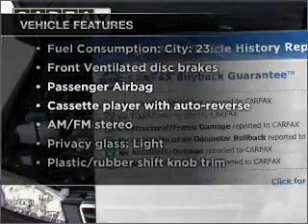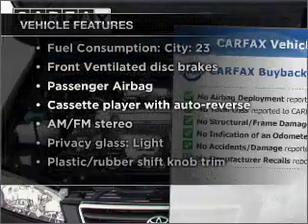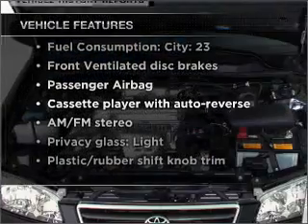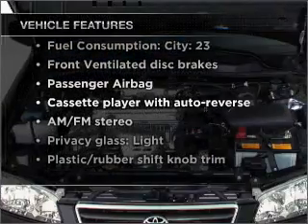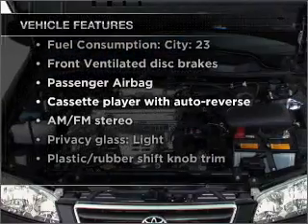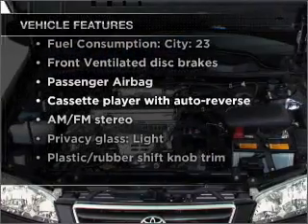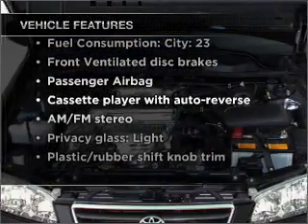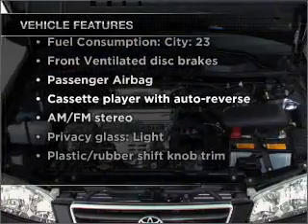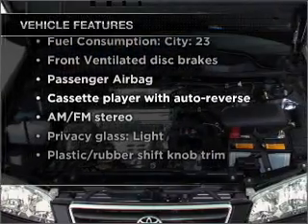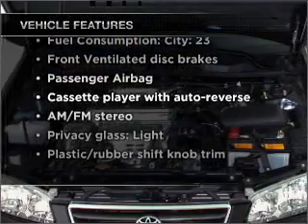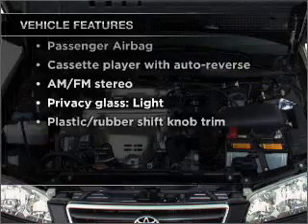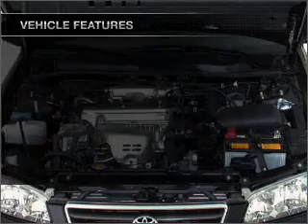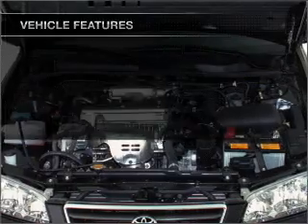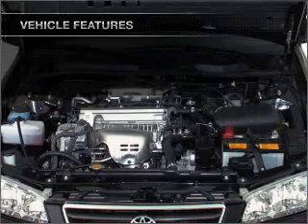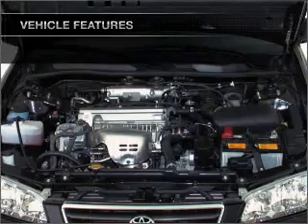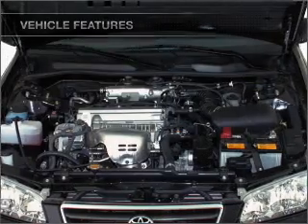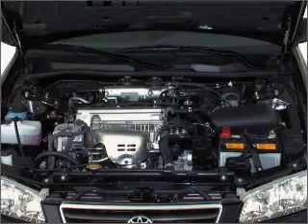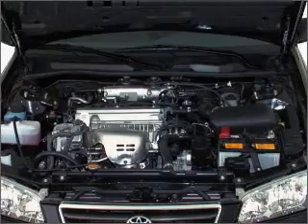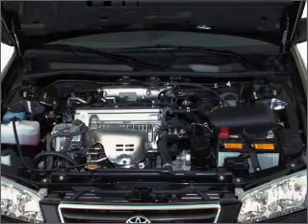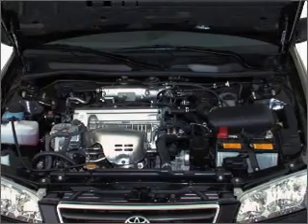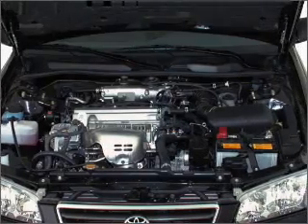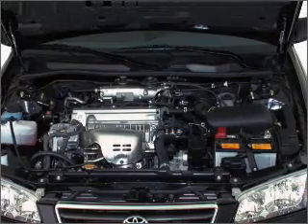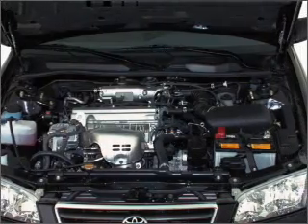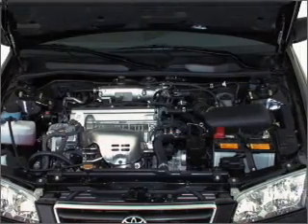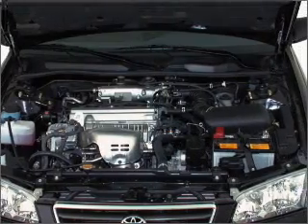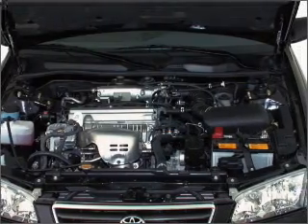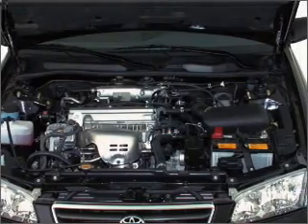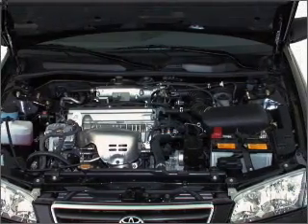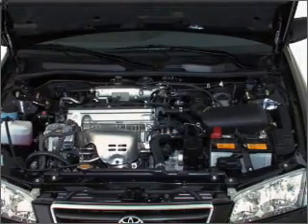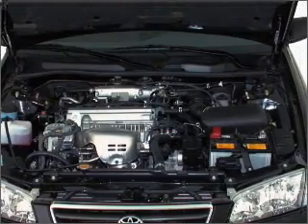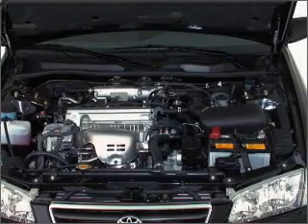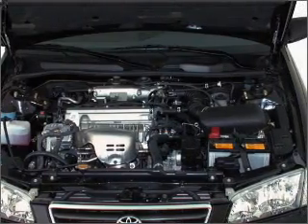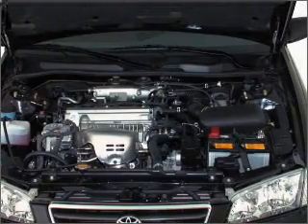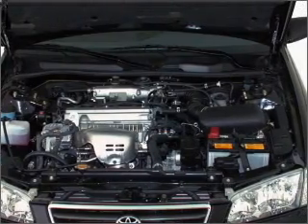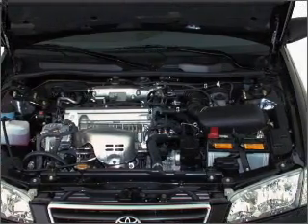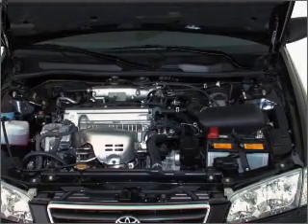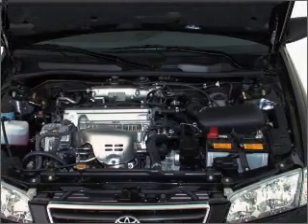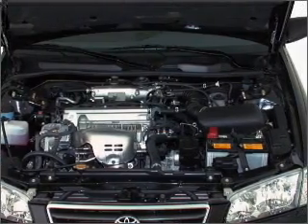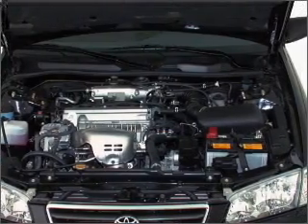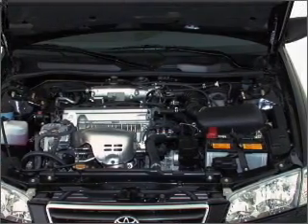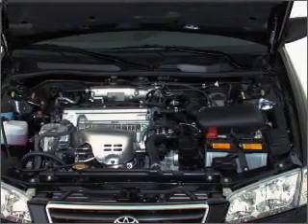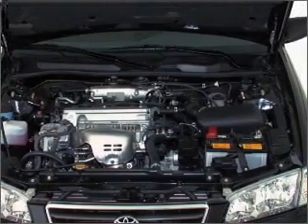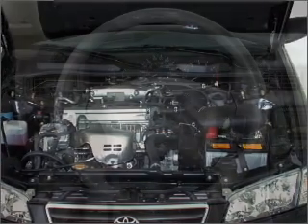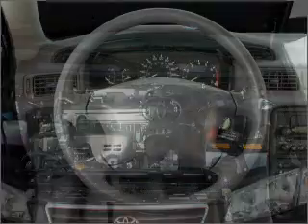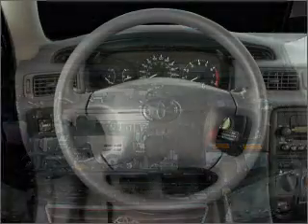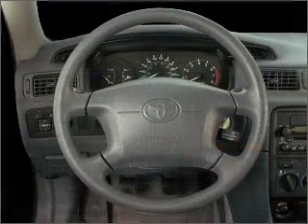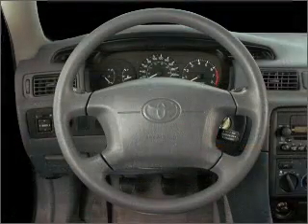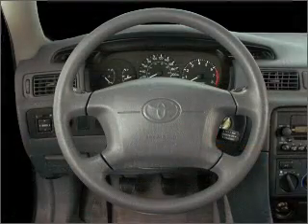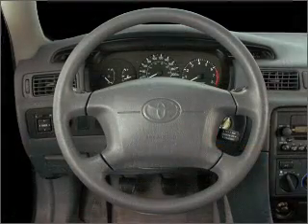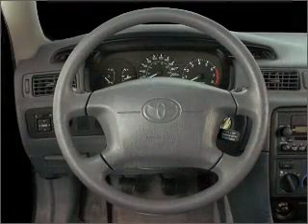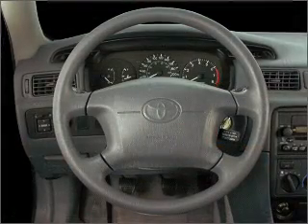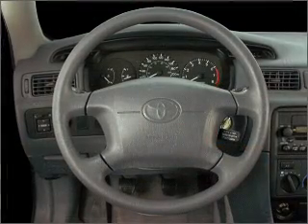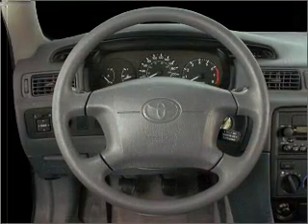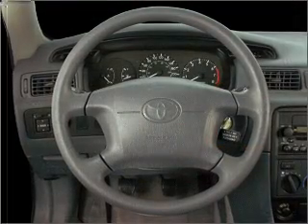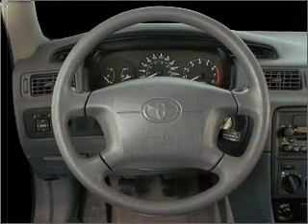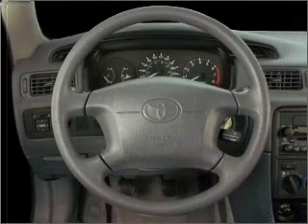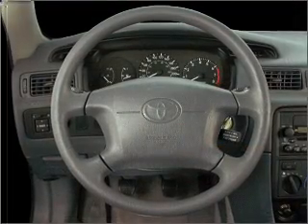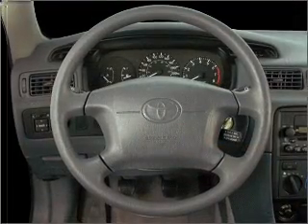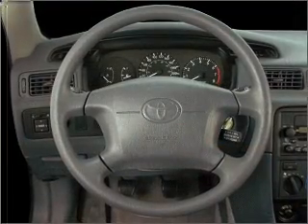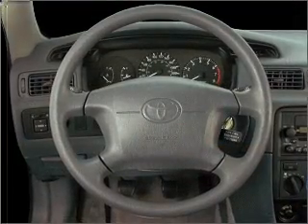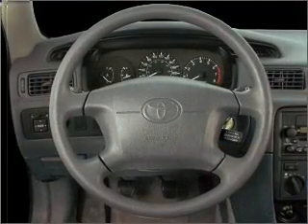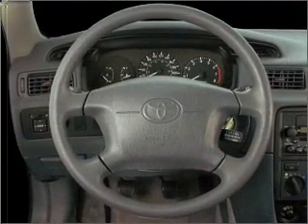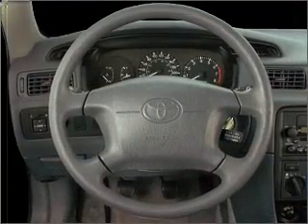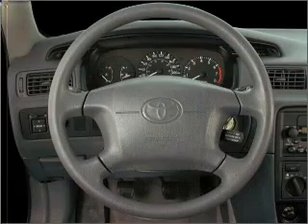Power steering, an AM-FM stereo, an adjustable tilt steering wheel. Call today to schedule a test drive.